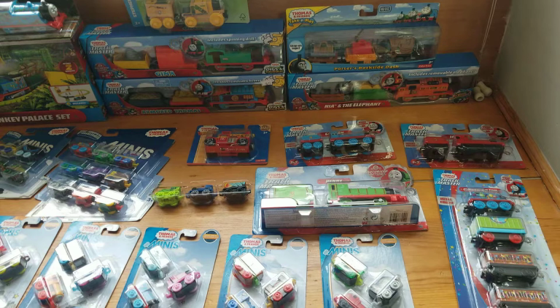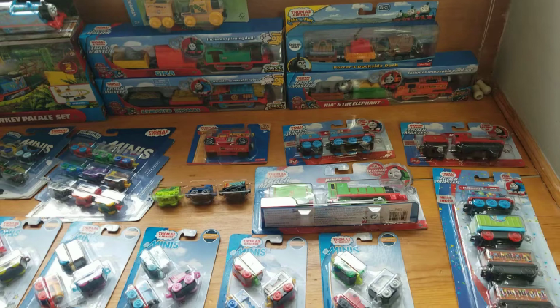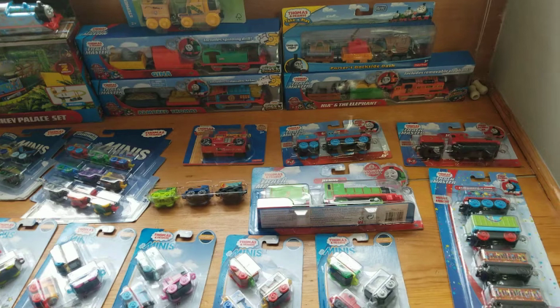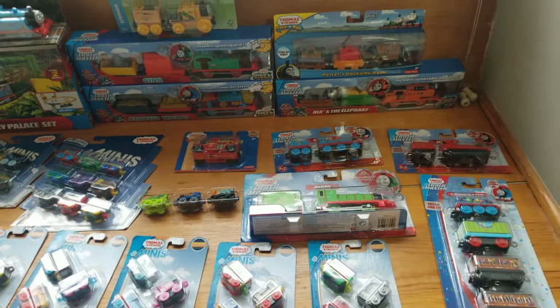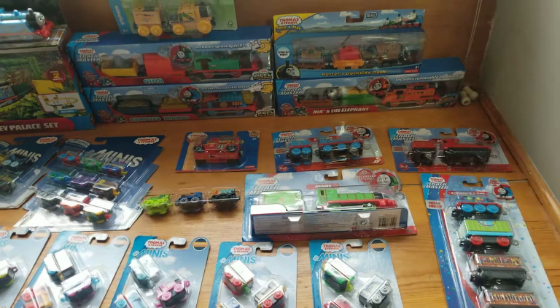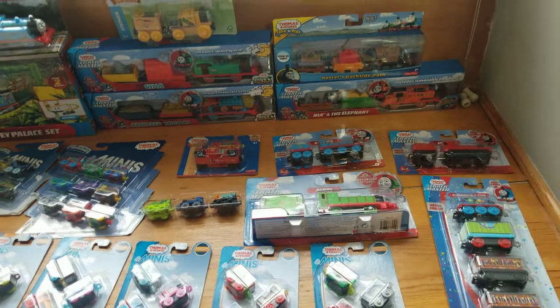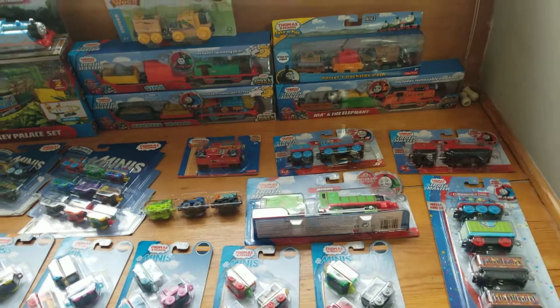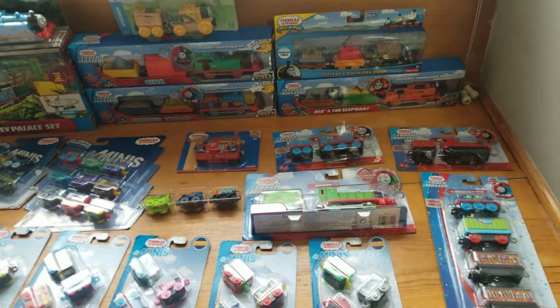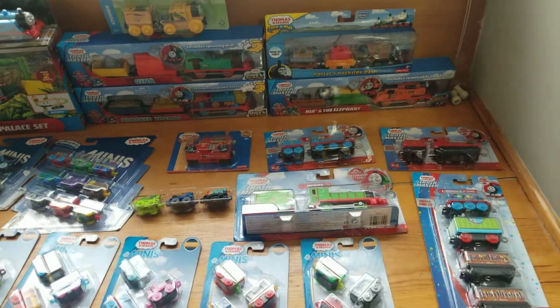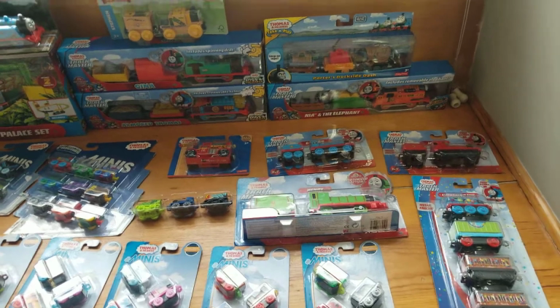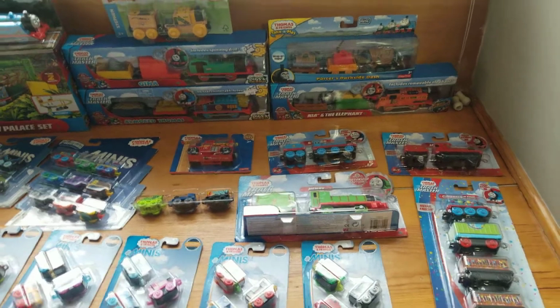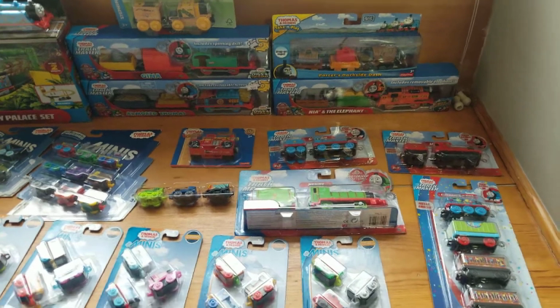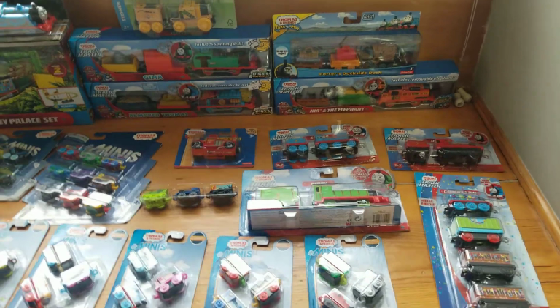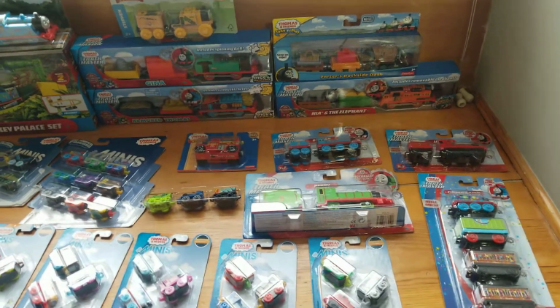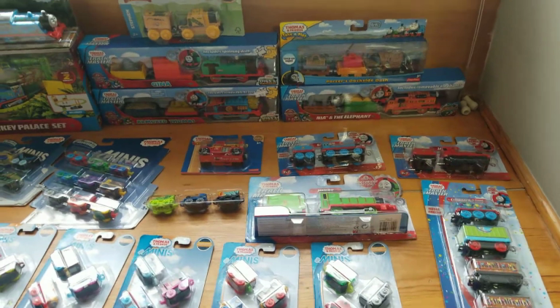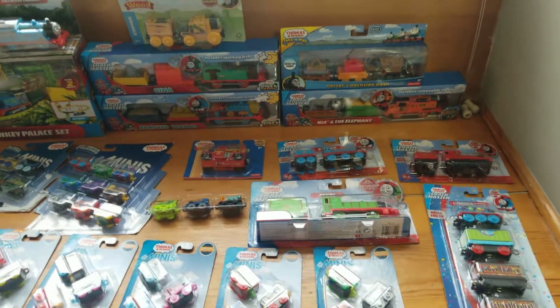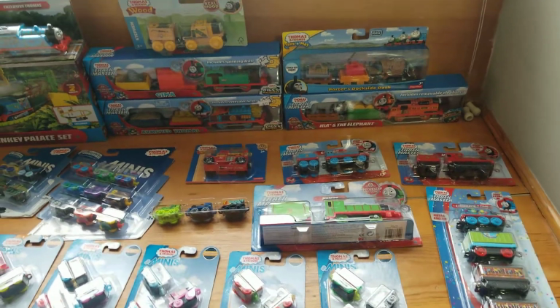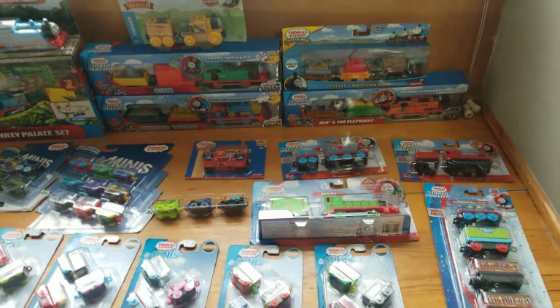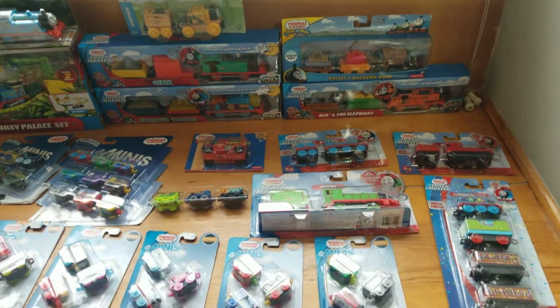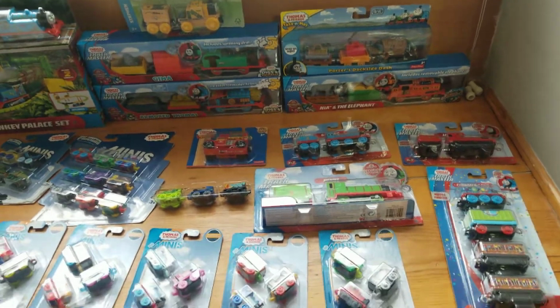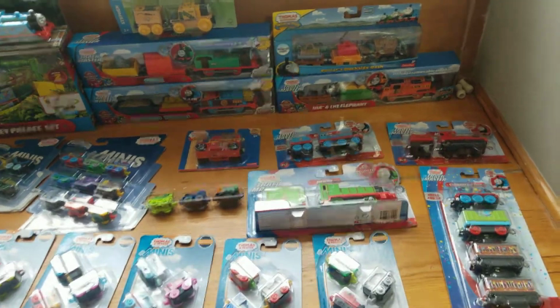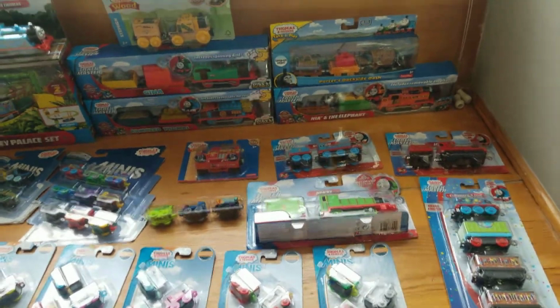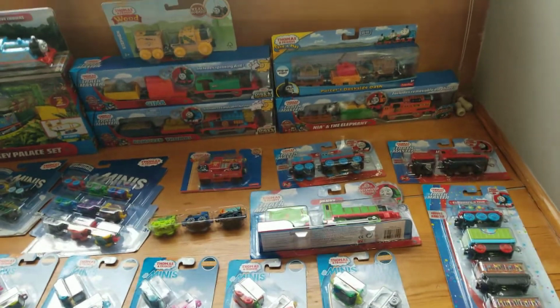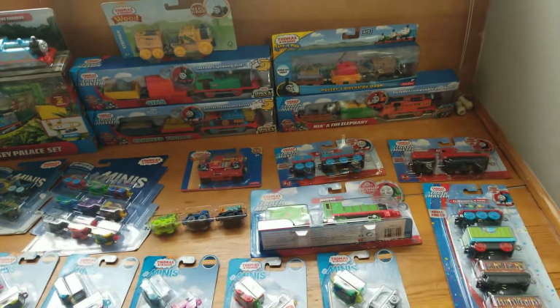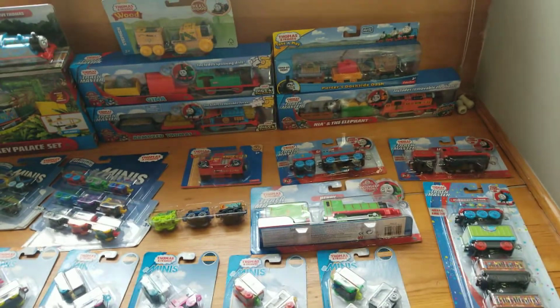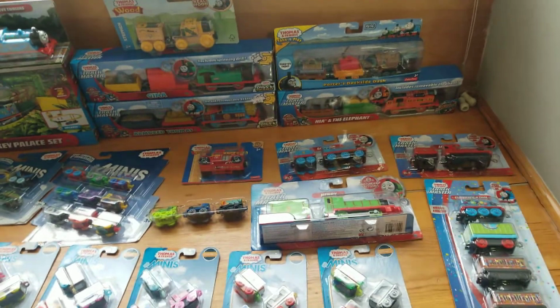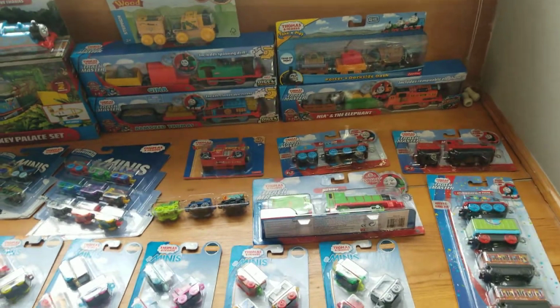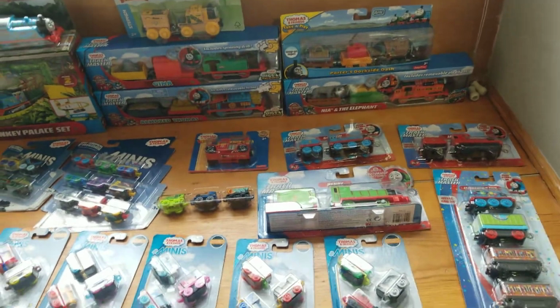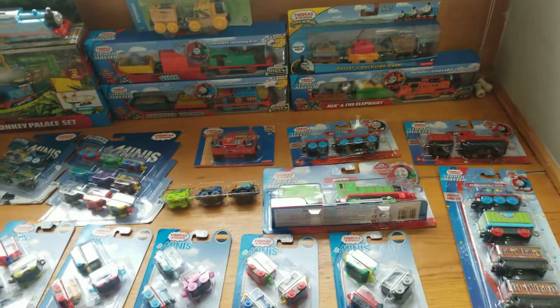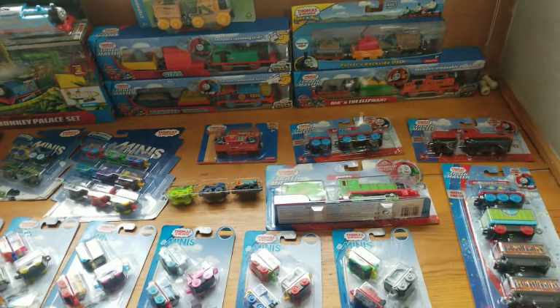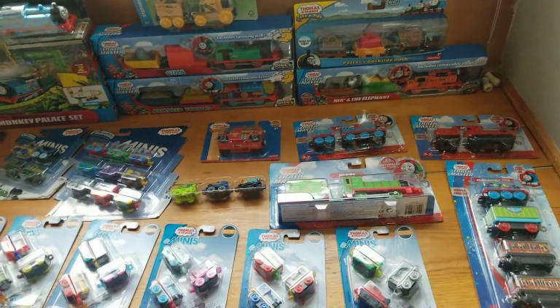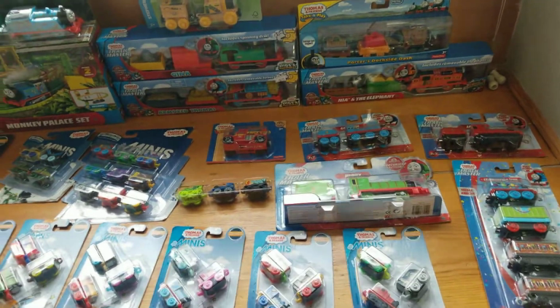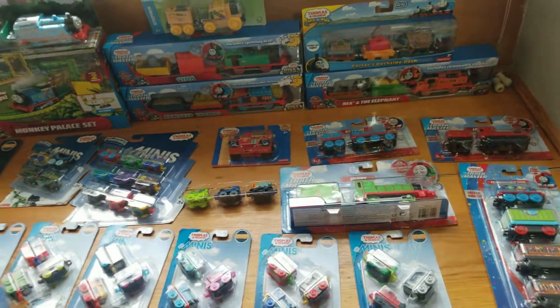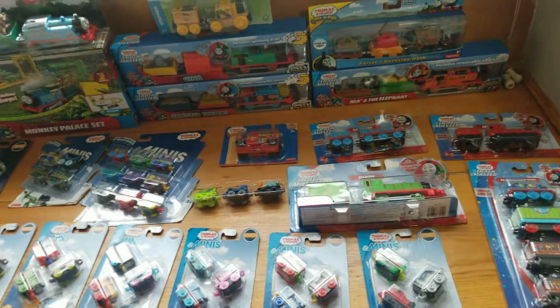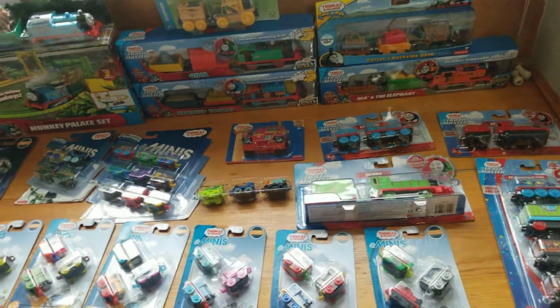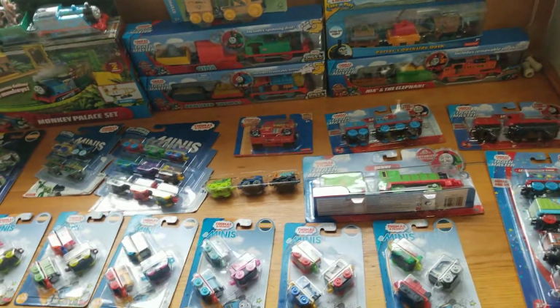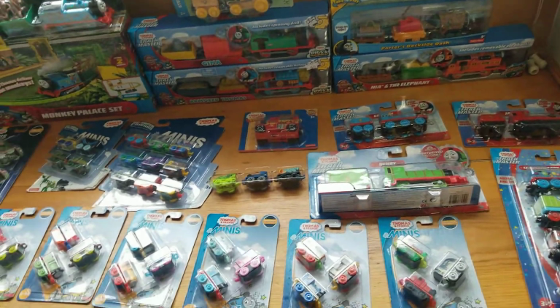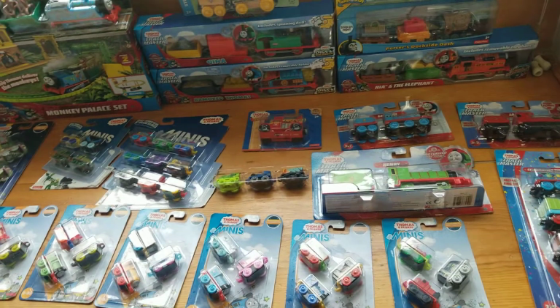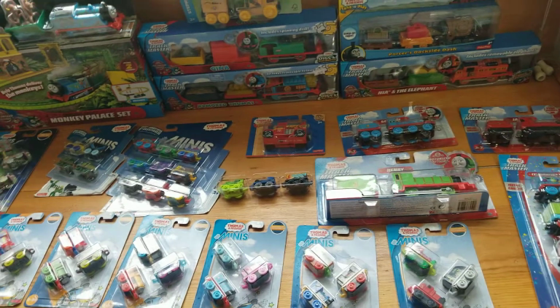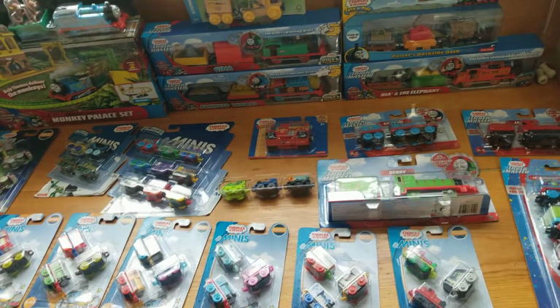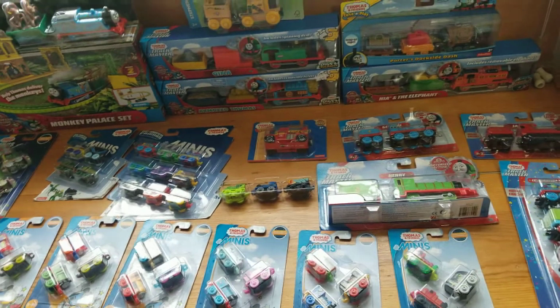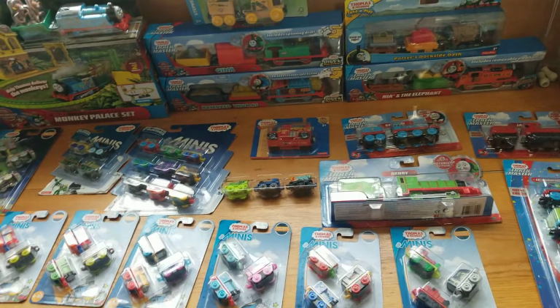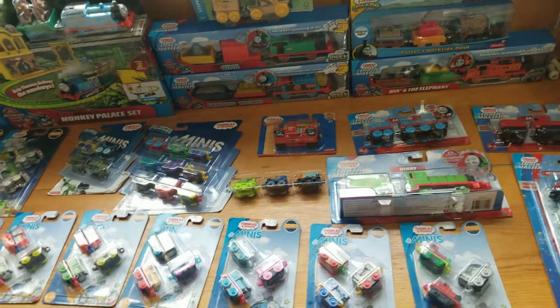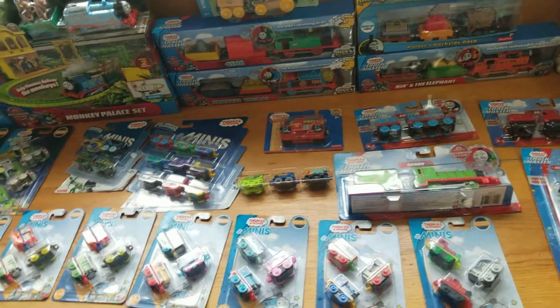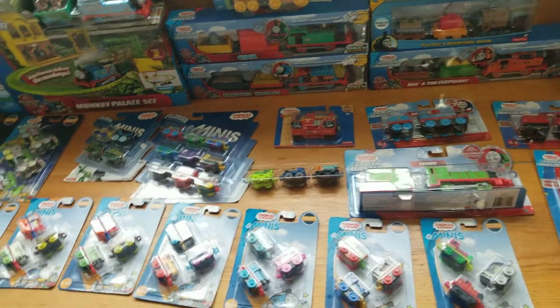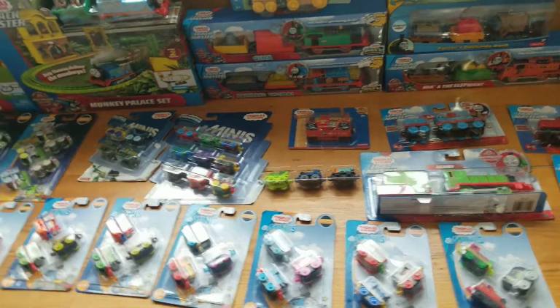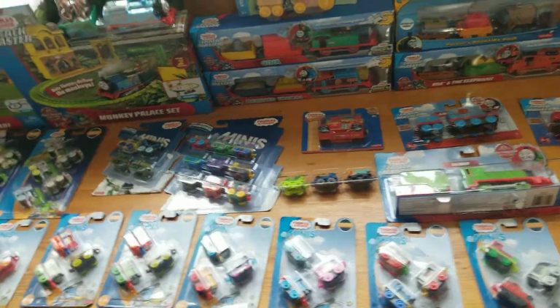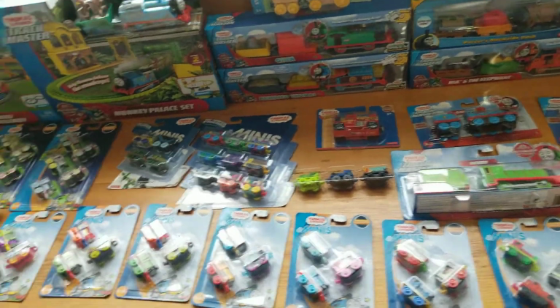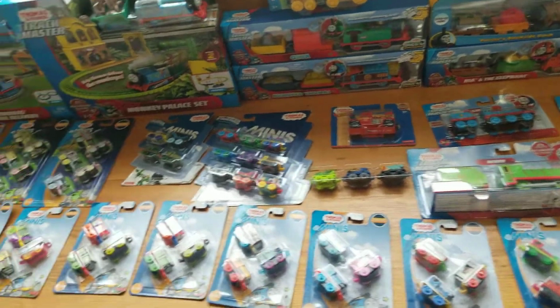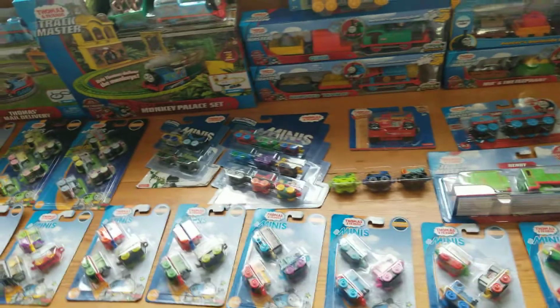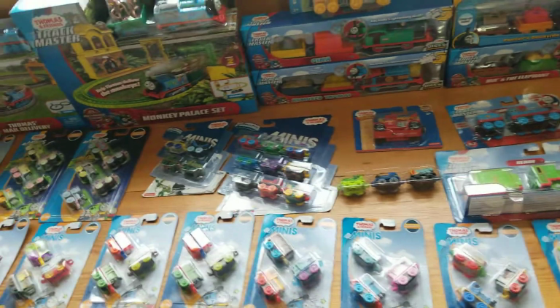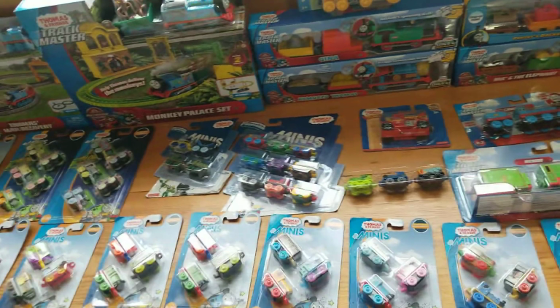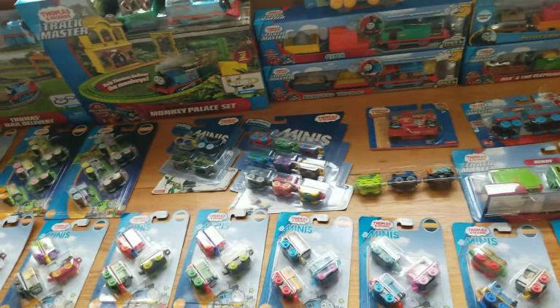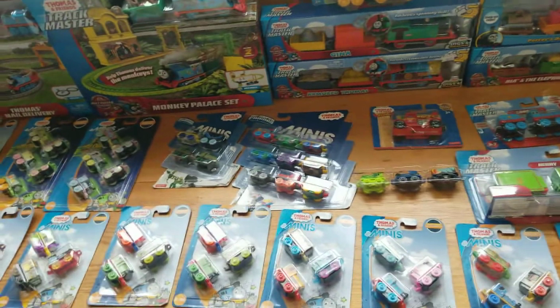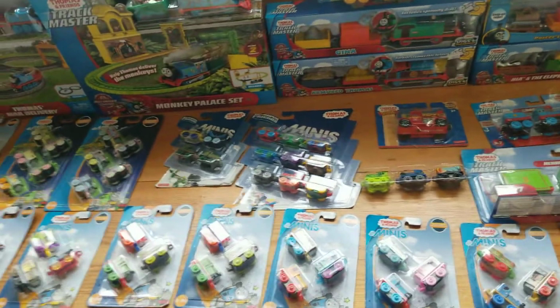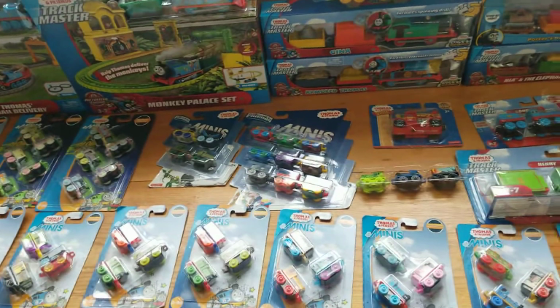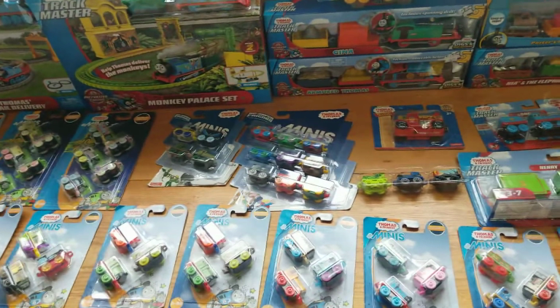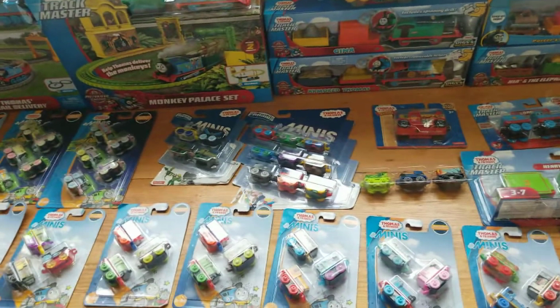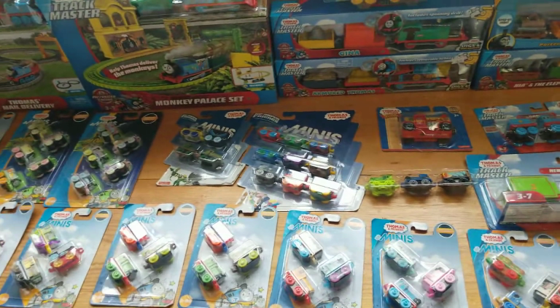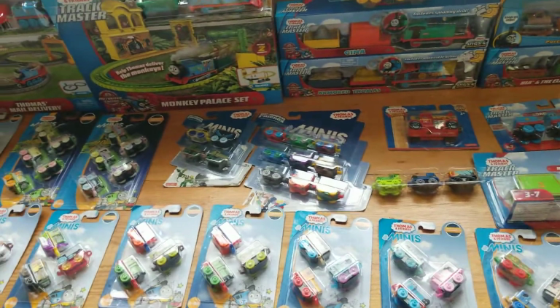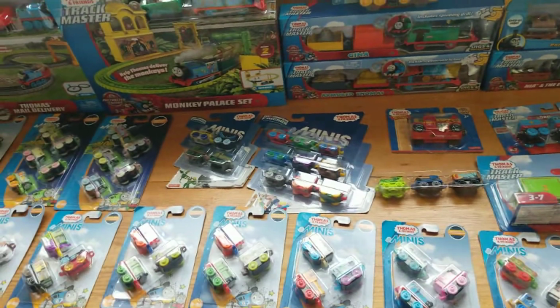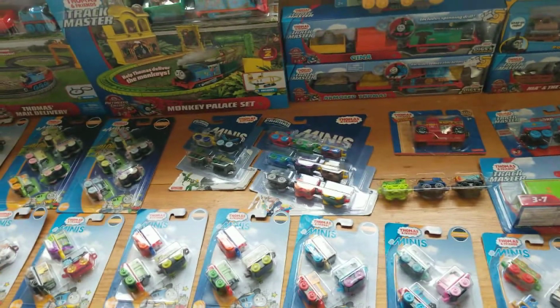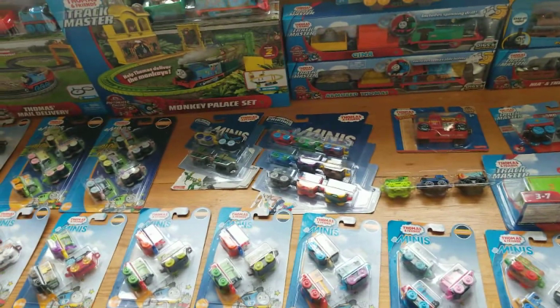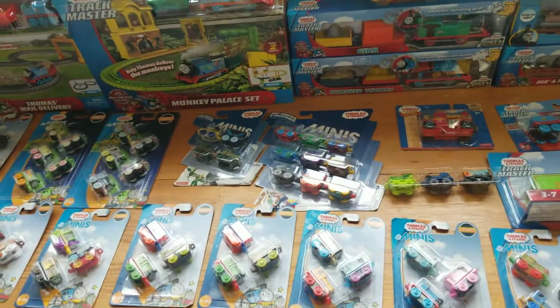Hey y'all, Sion here. Today we're gonna look at the unpackaged Thomas toys I have from my house.